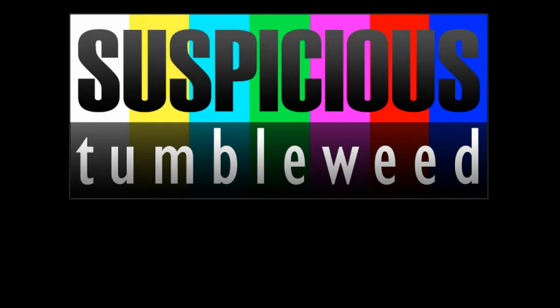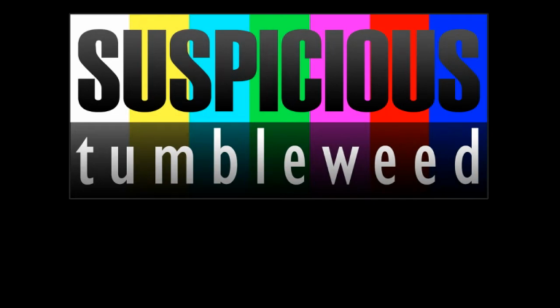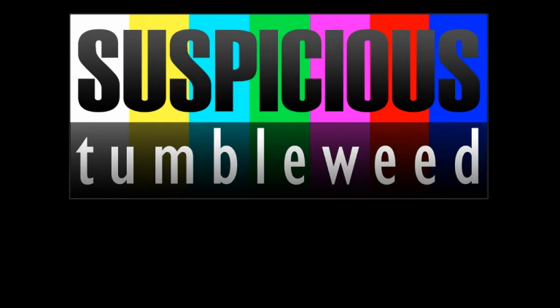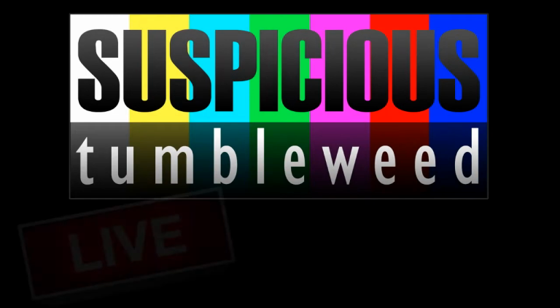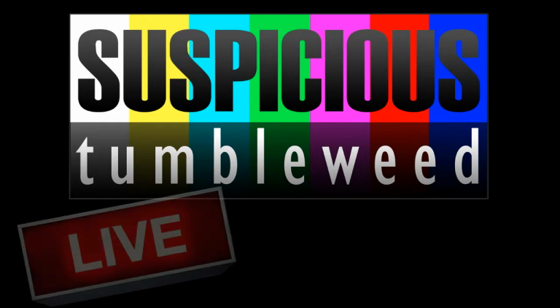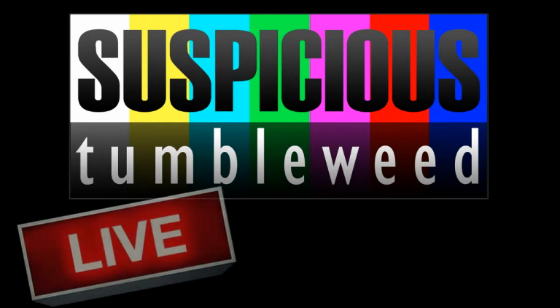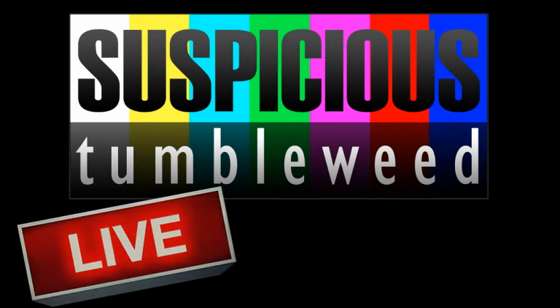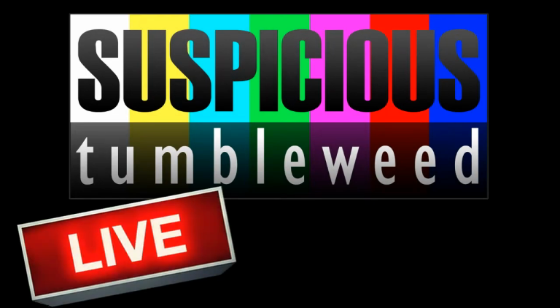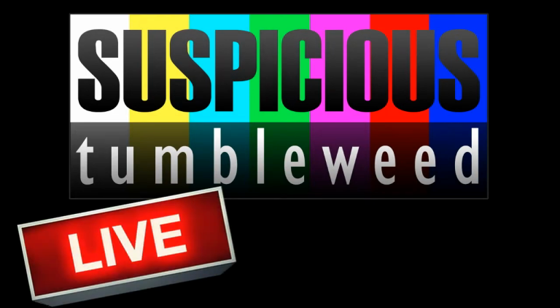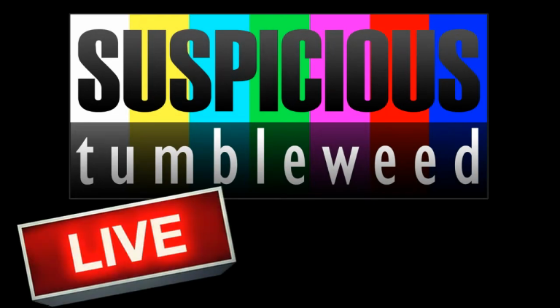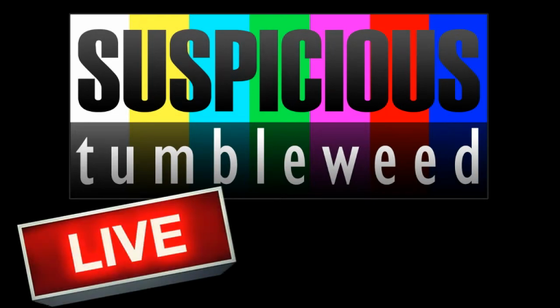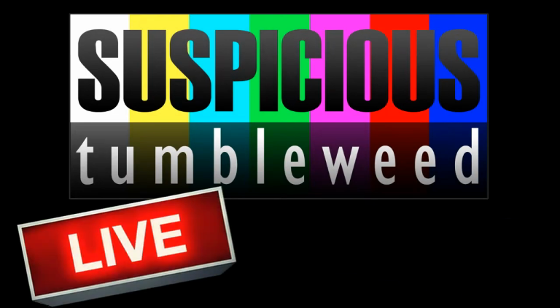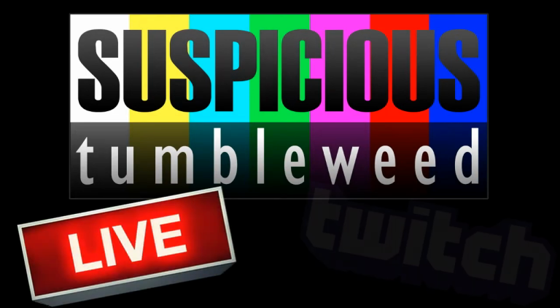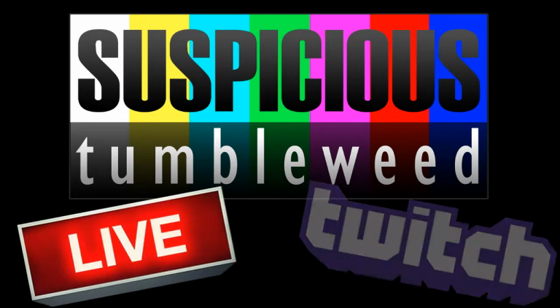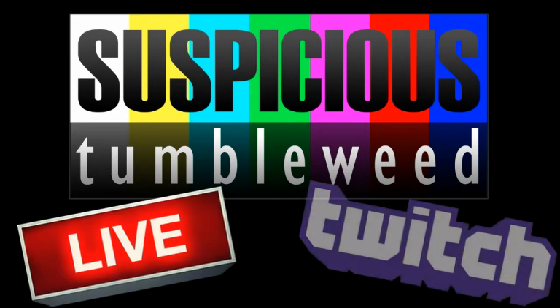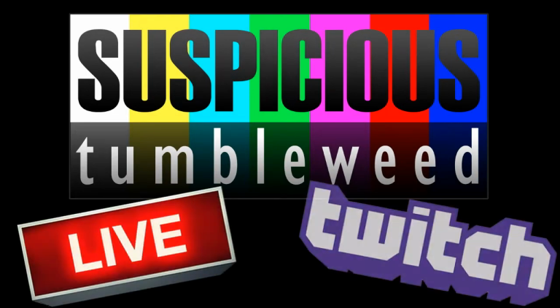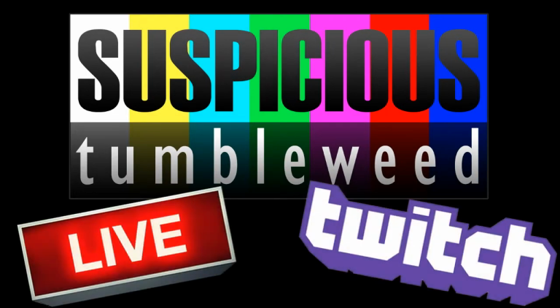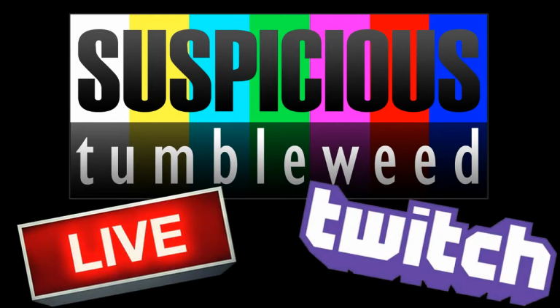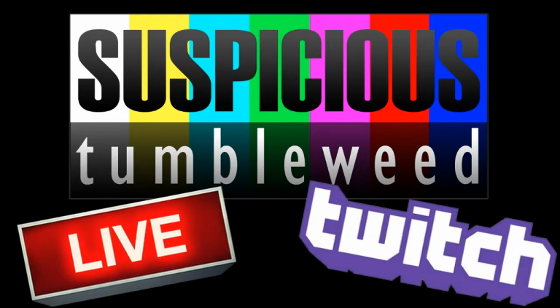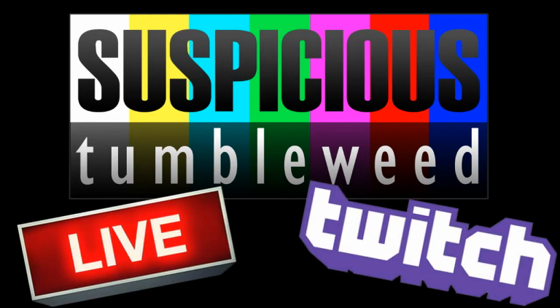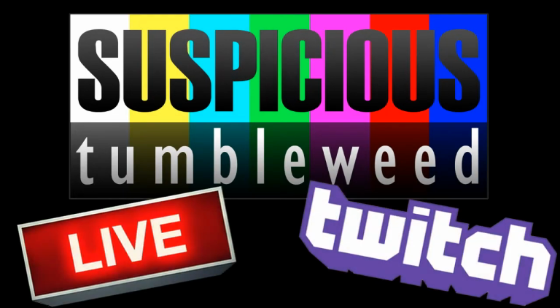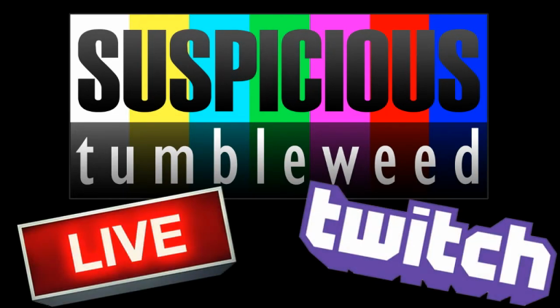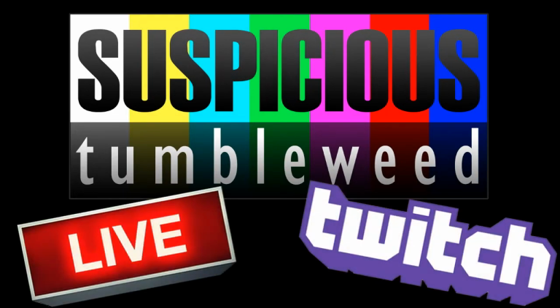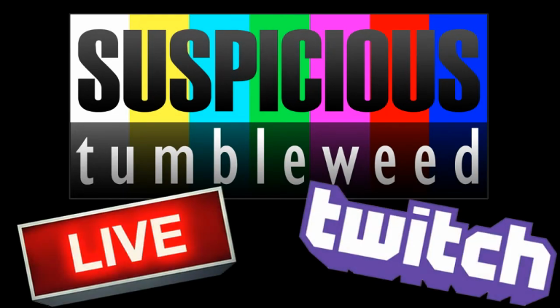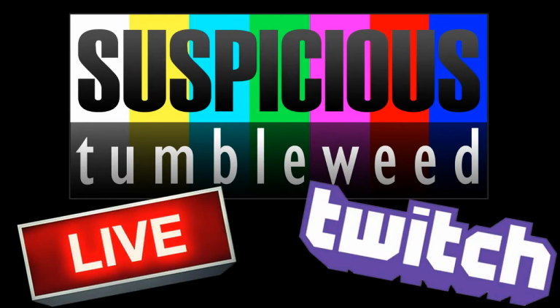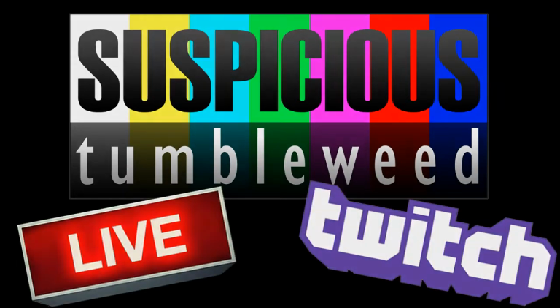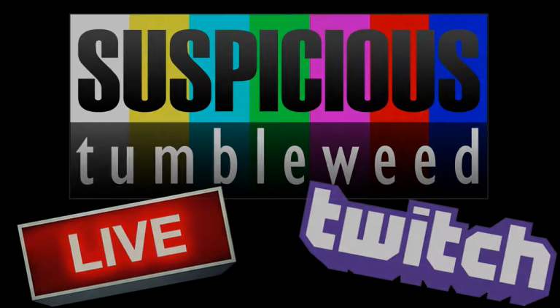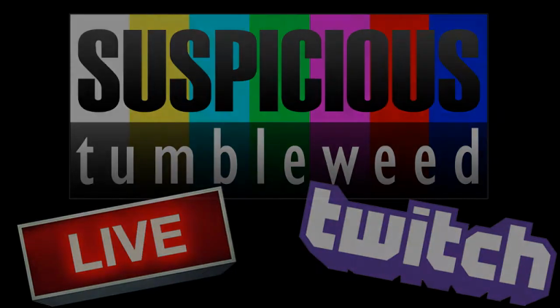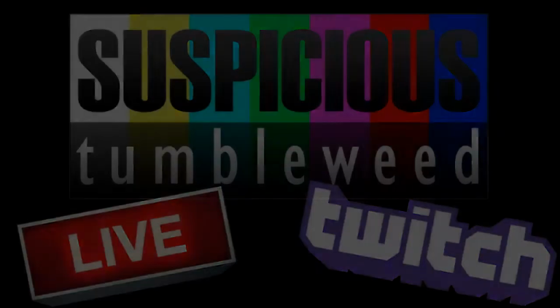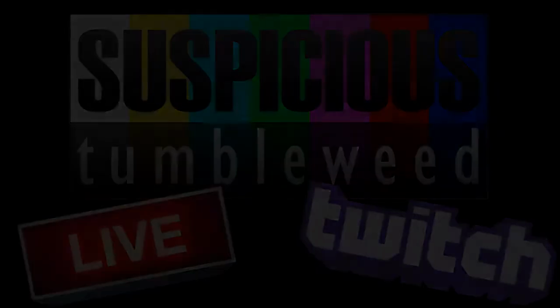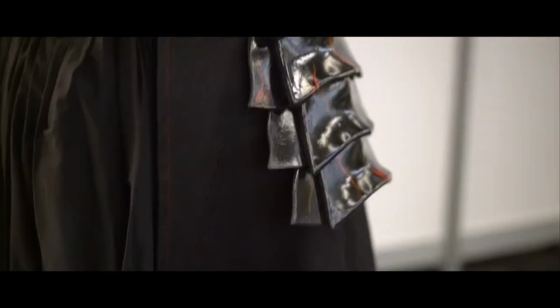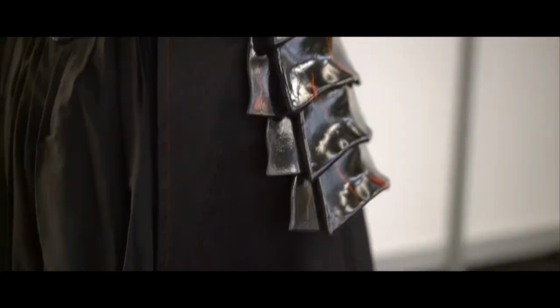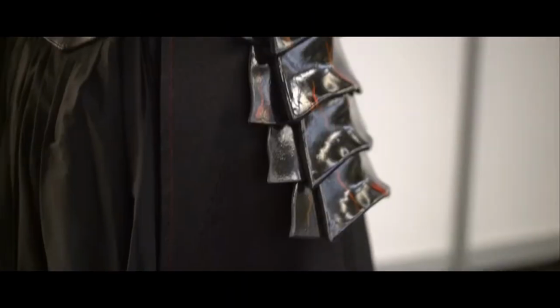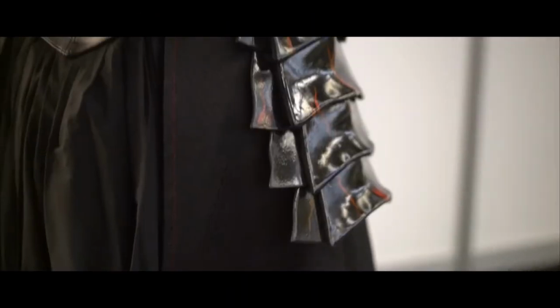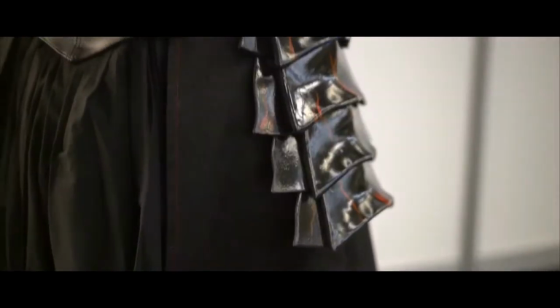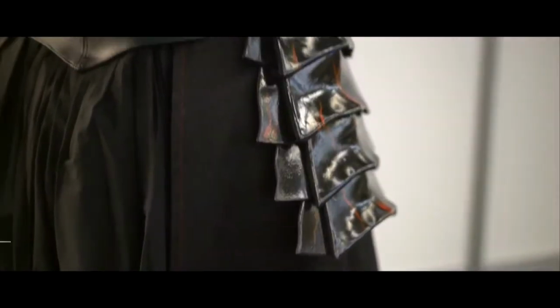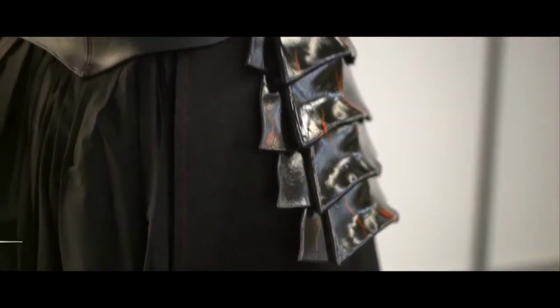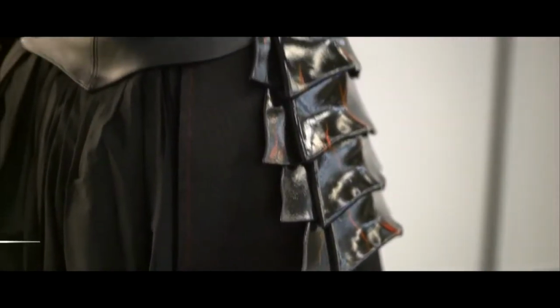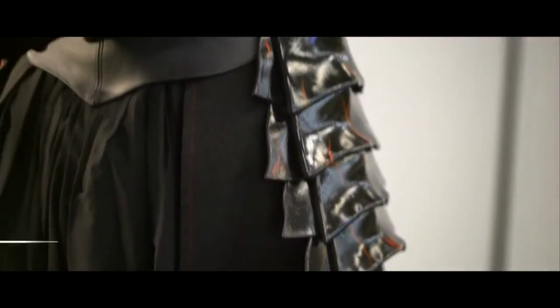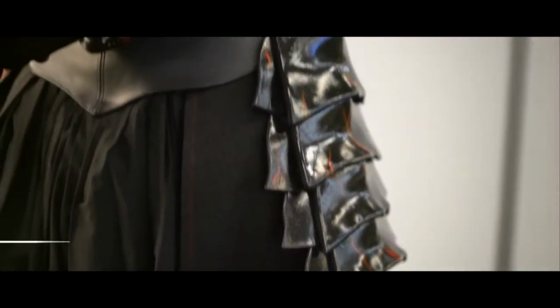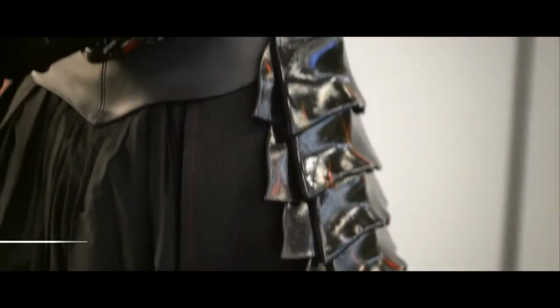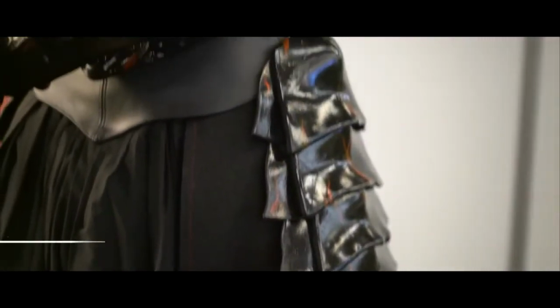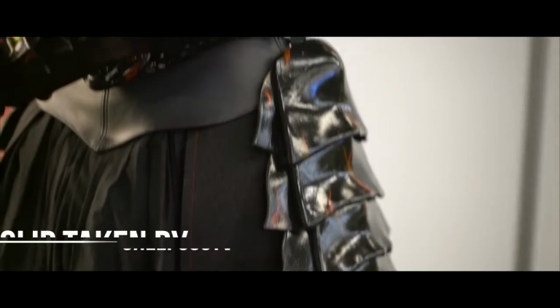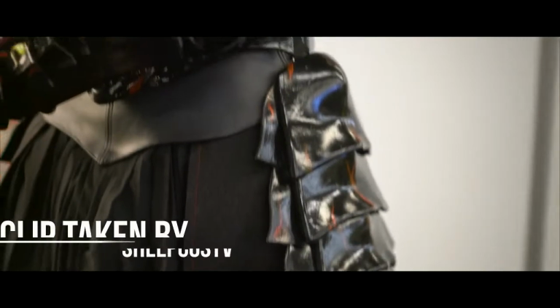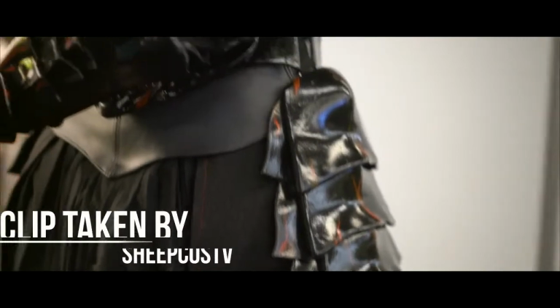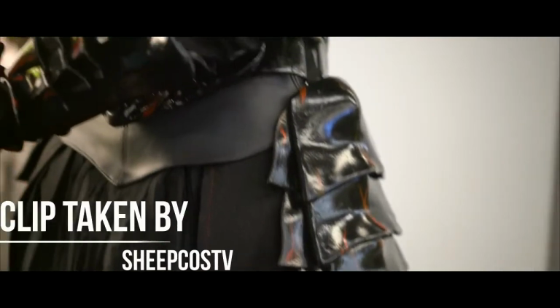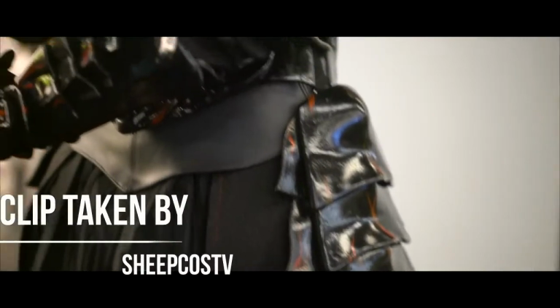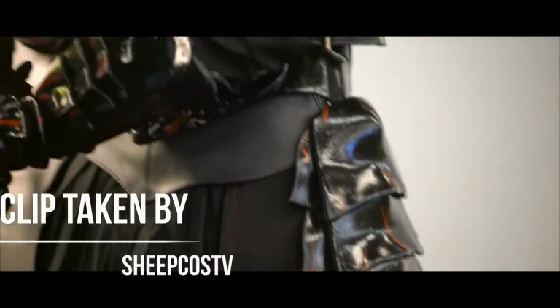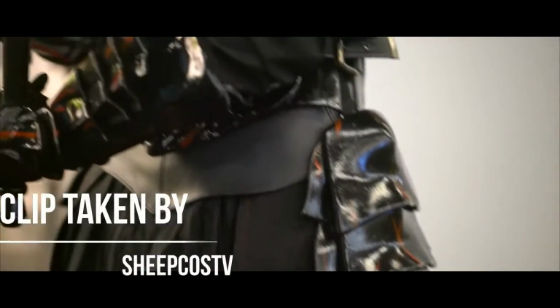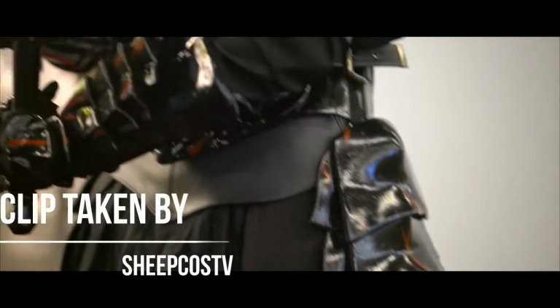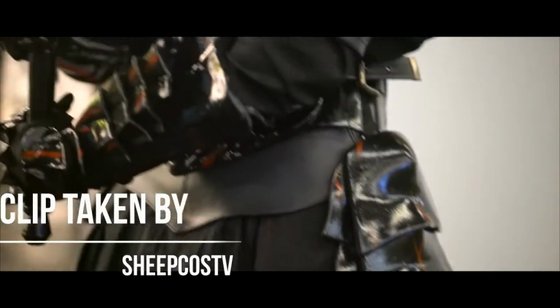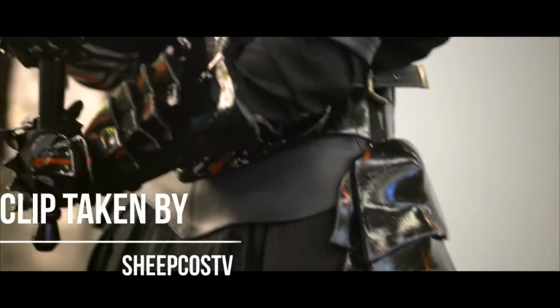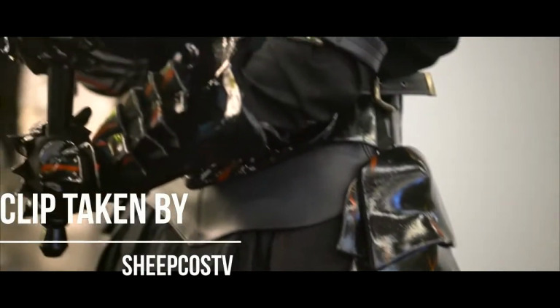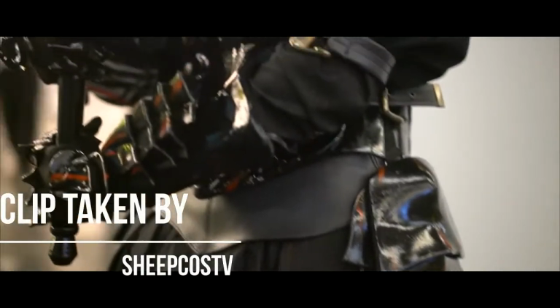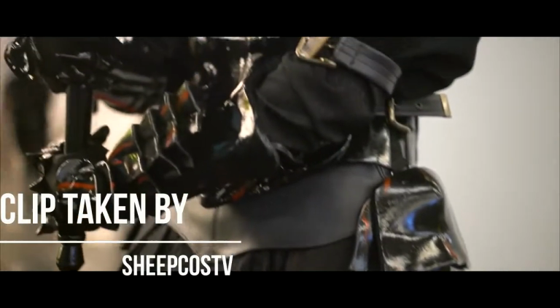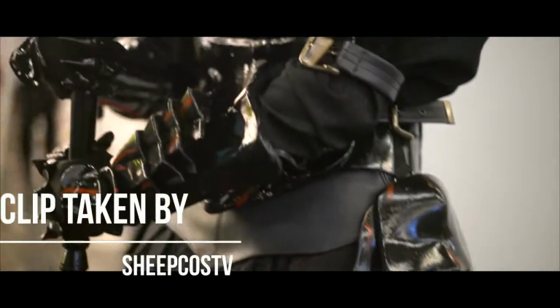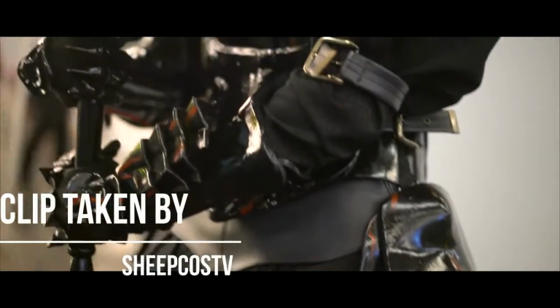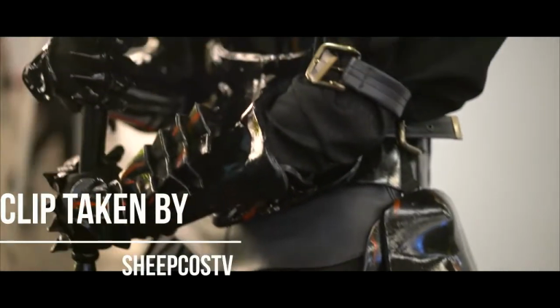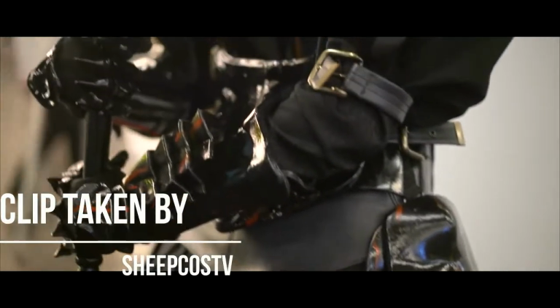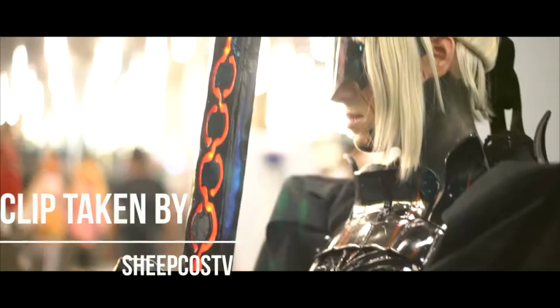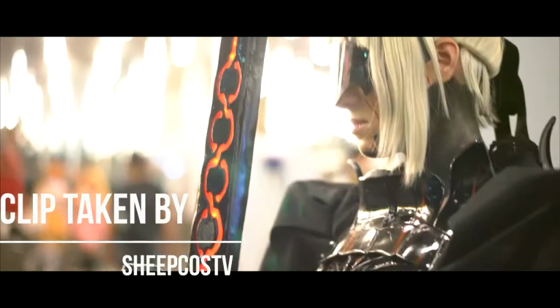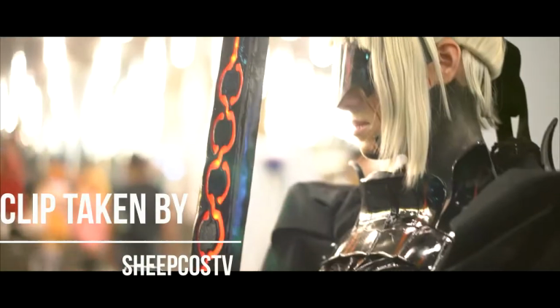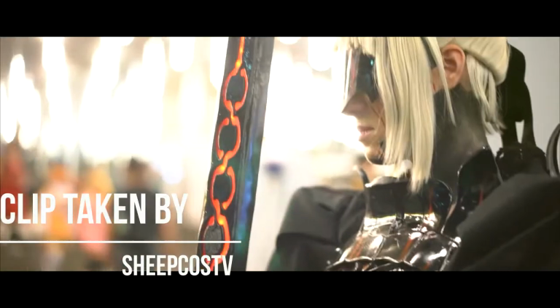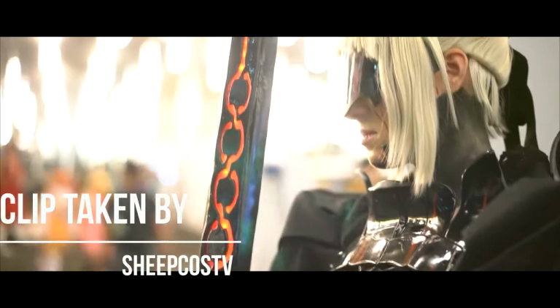Hello! Today I'm going to be showing you how I made my Saber Altar boots and leg armor, live on Twitch.tv. Links are in the description.